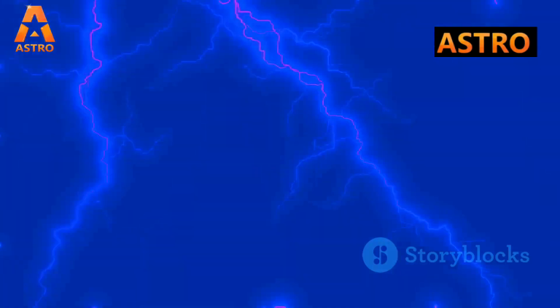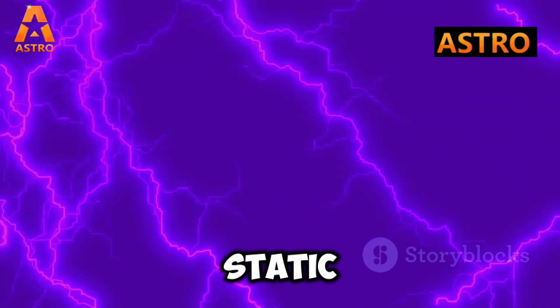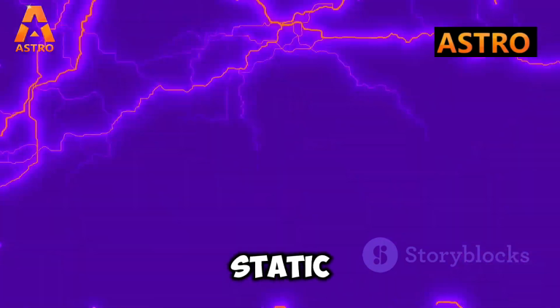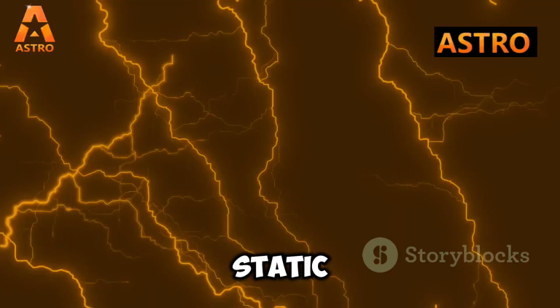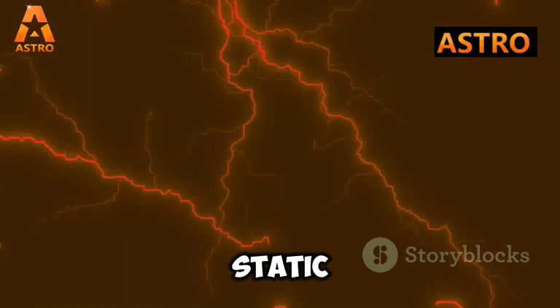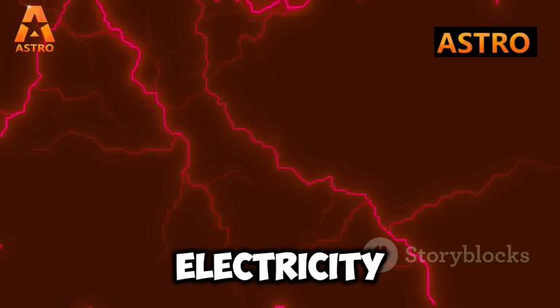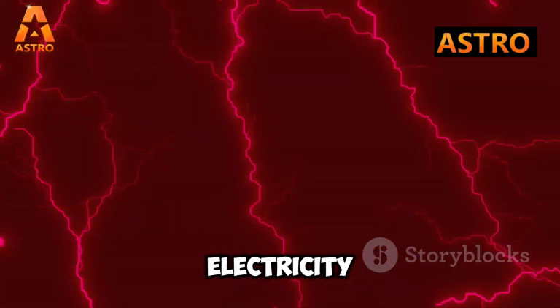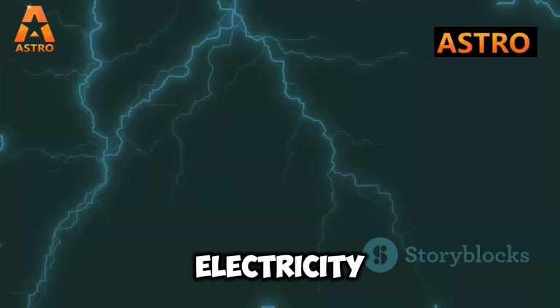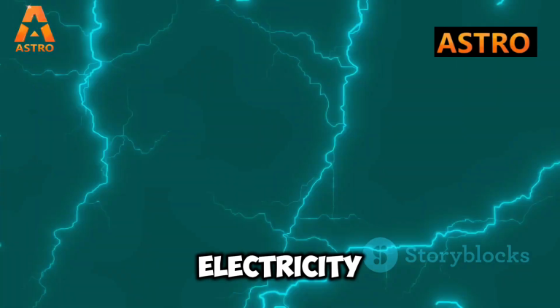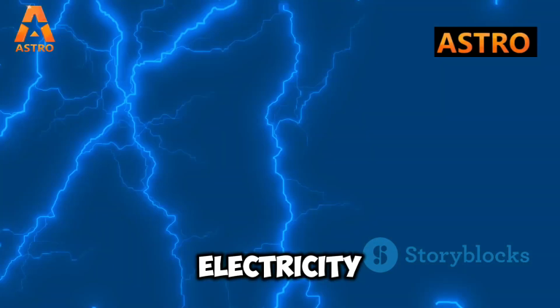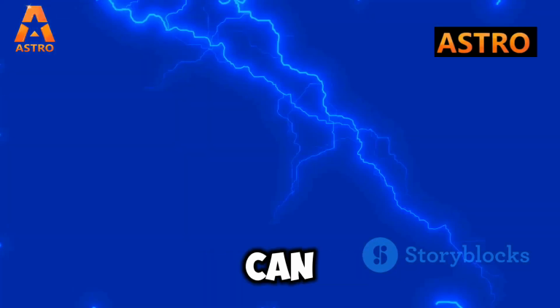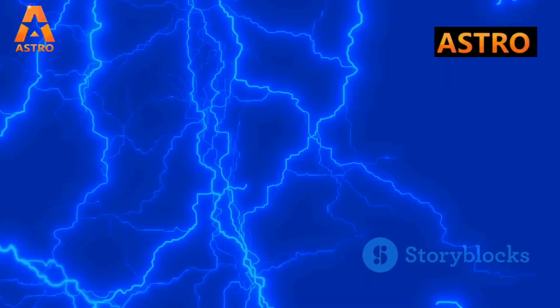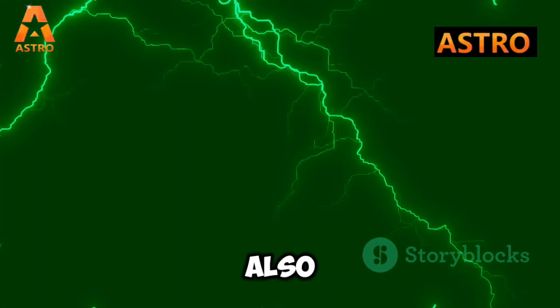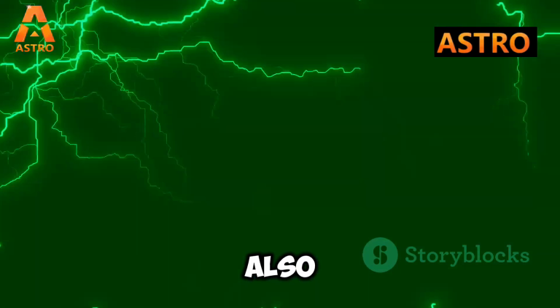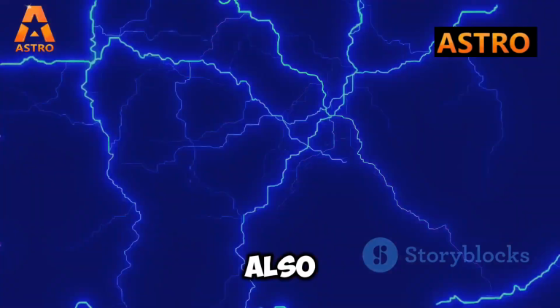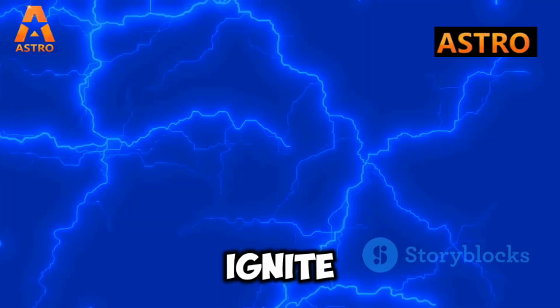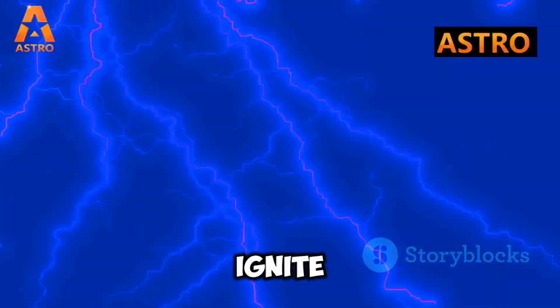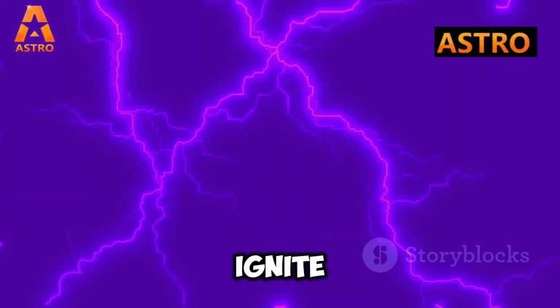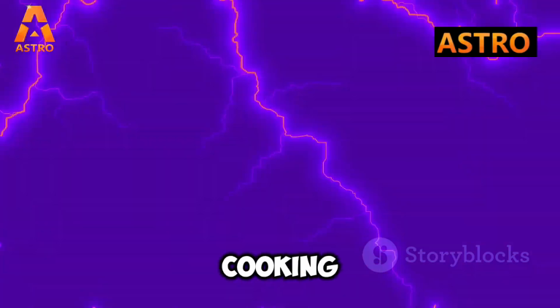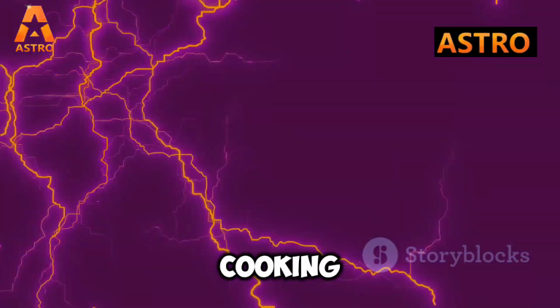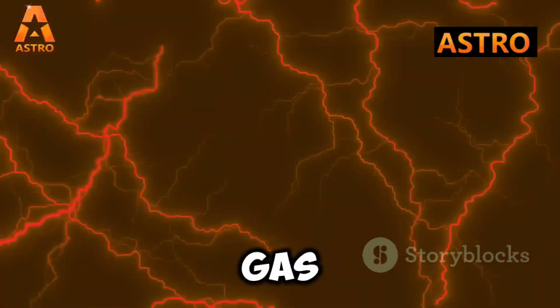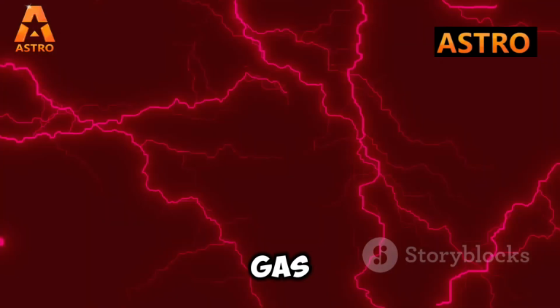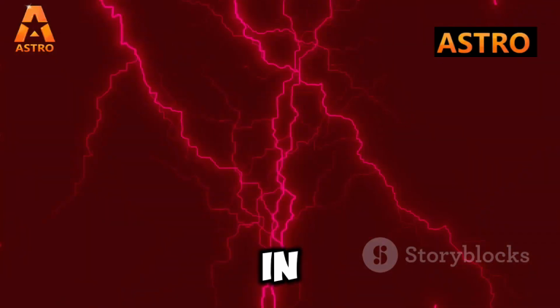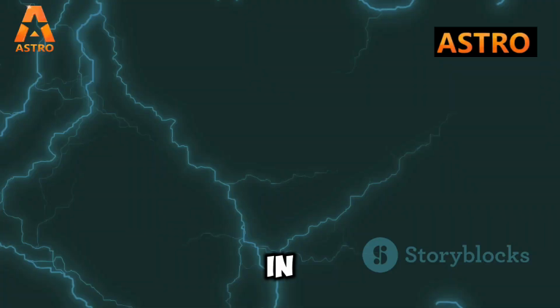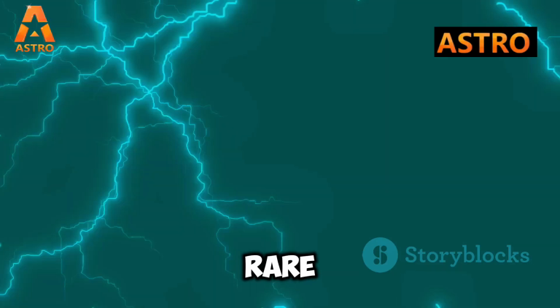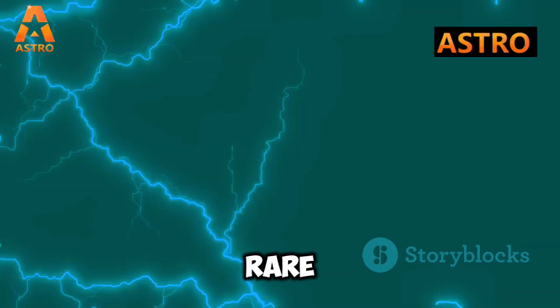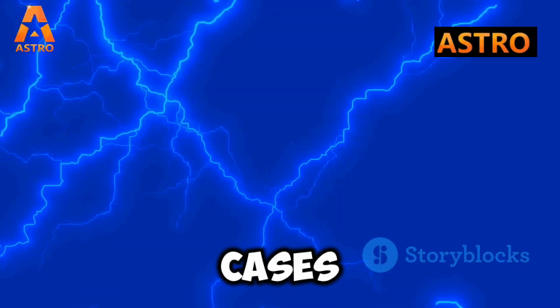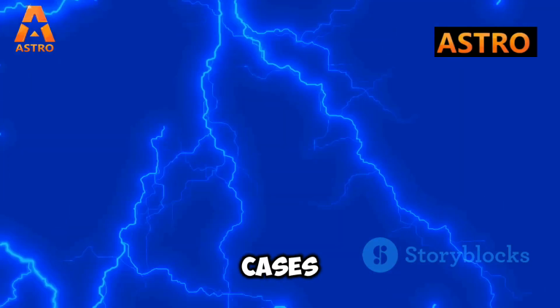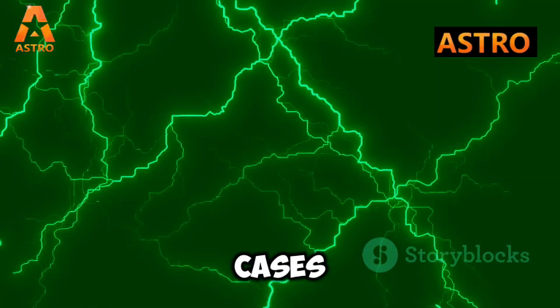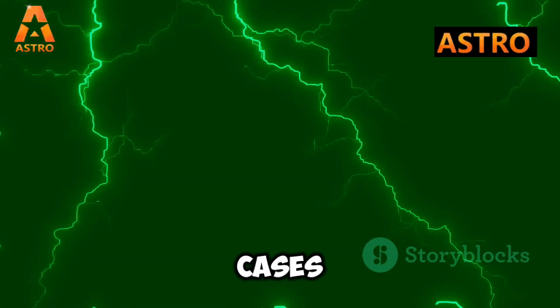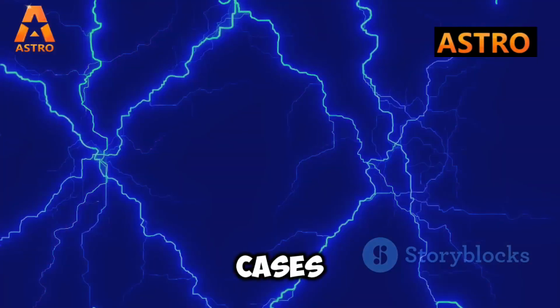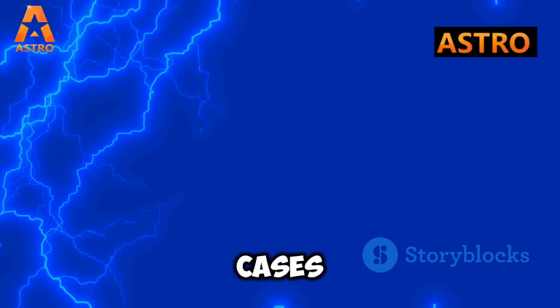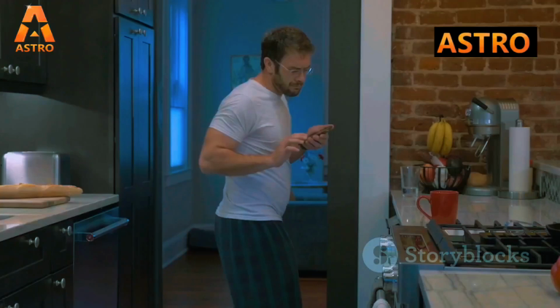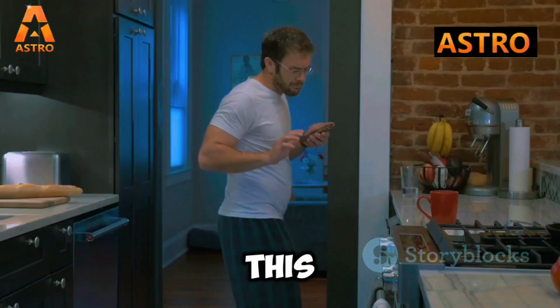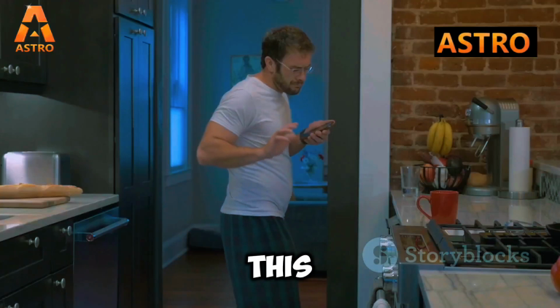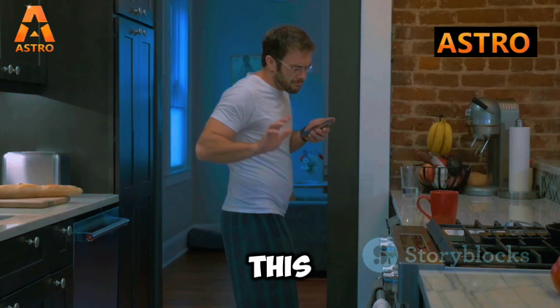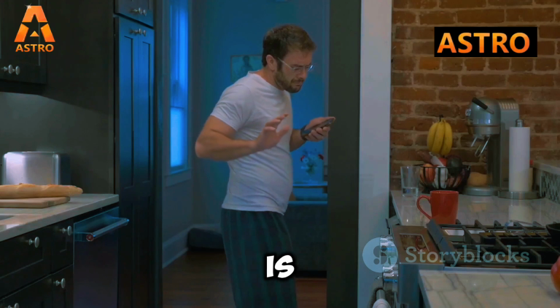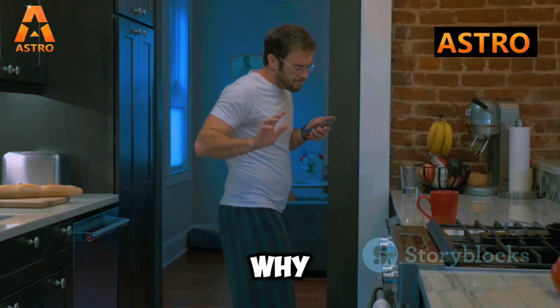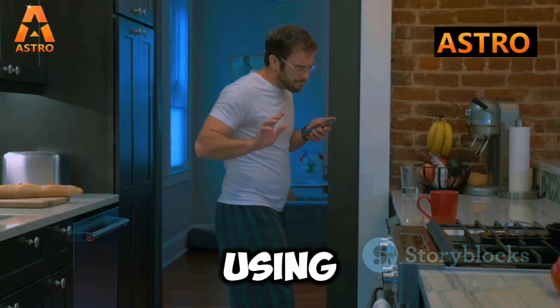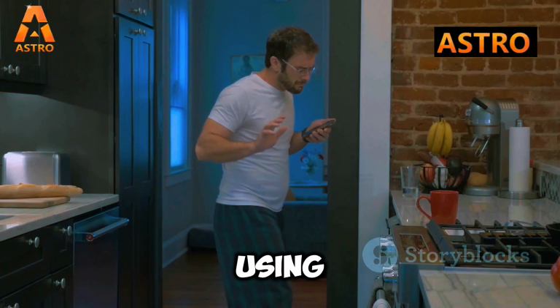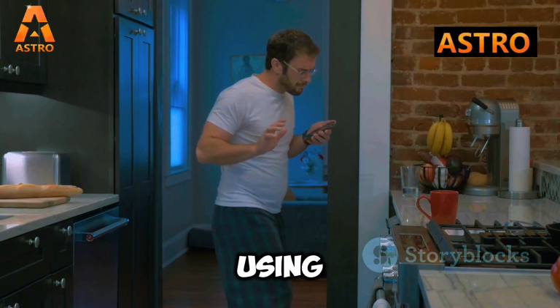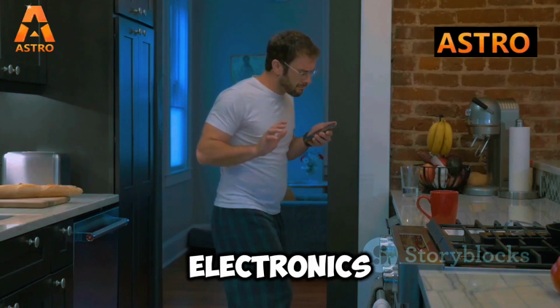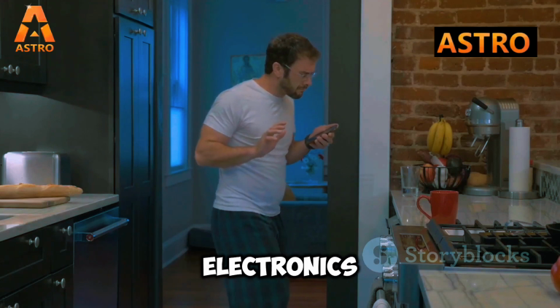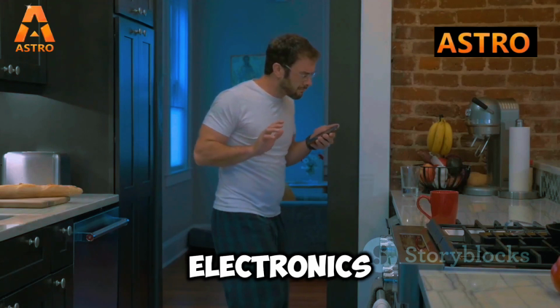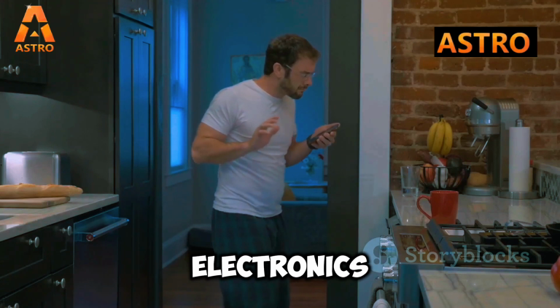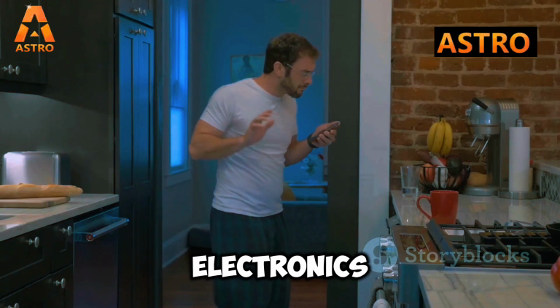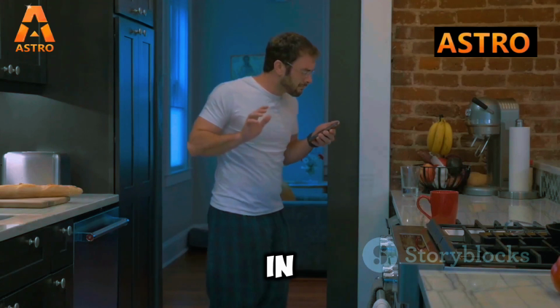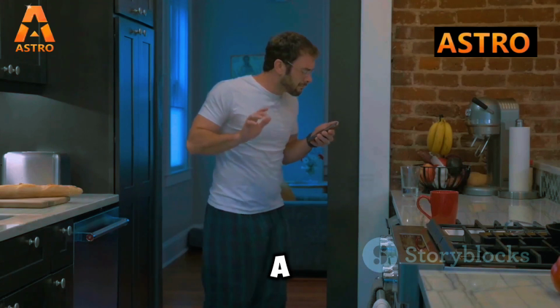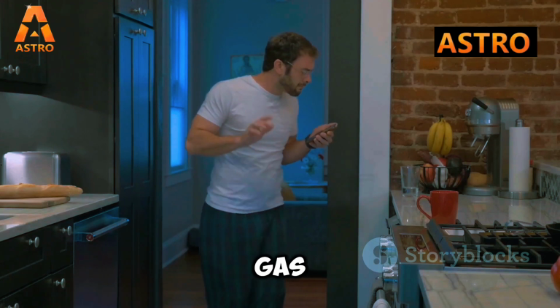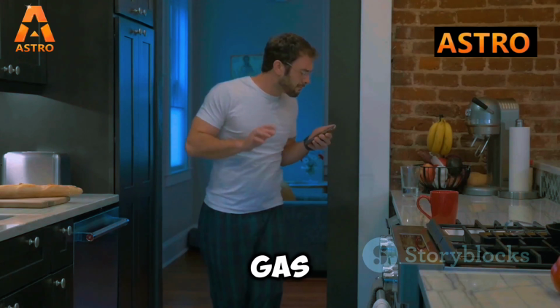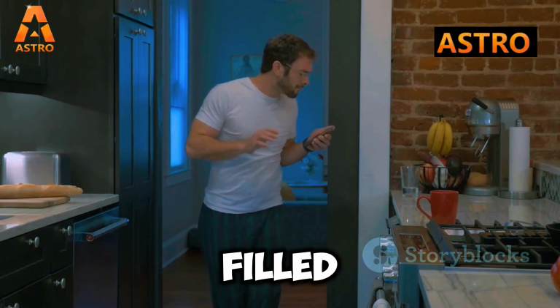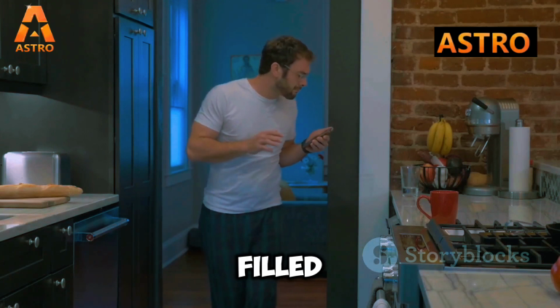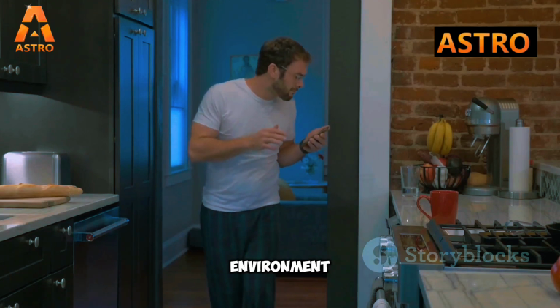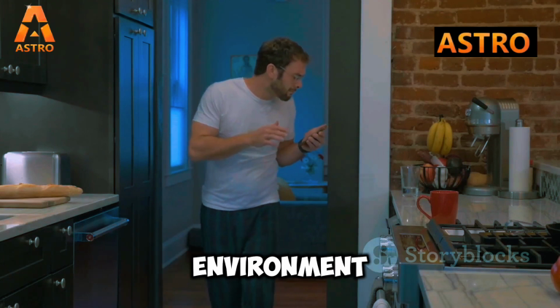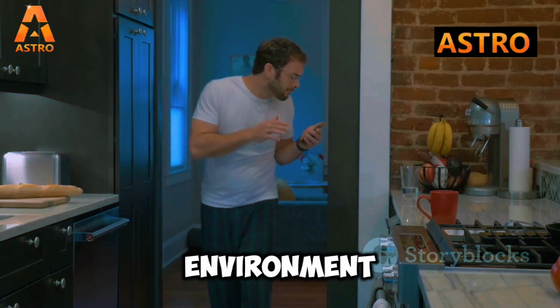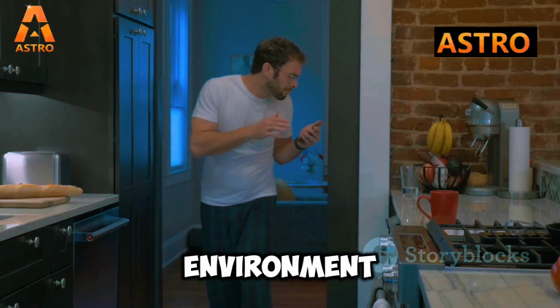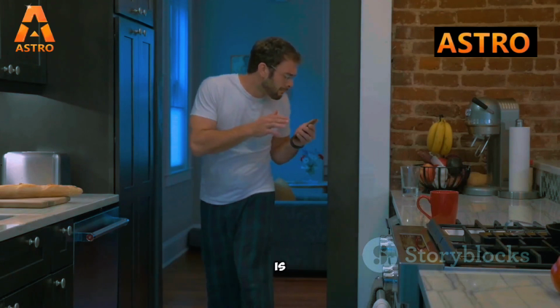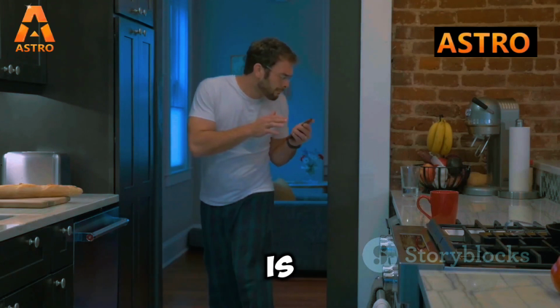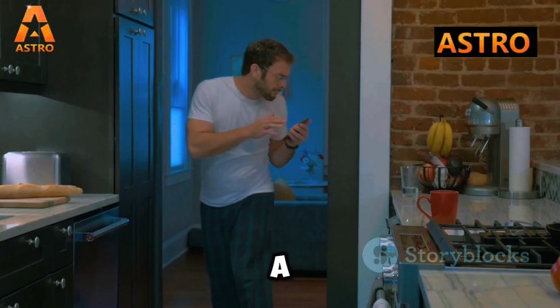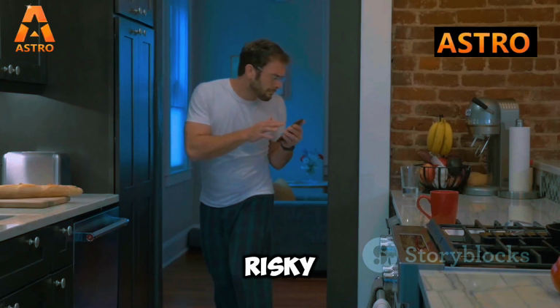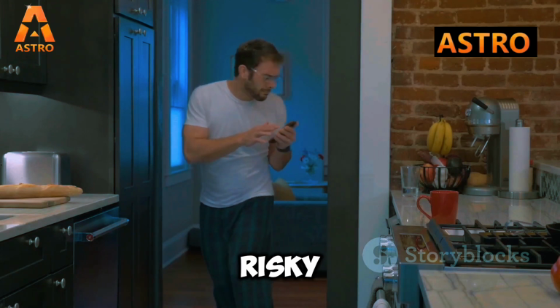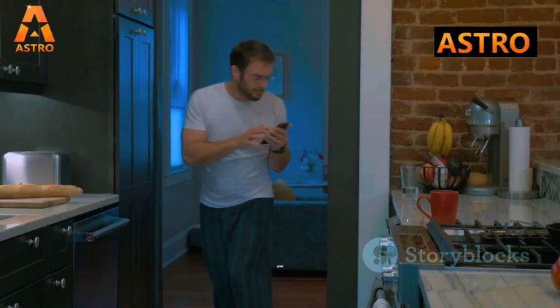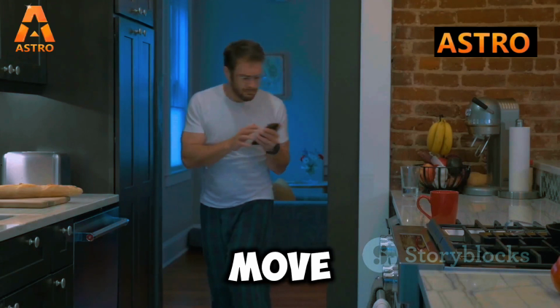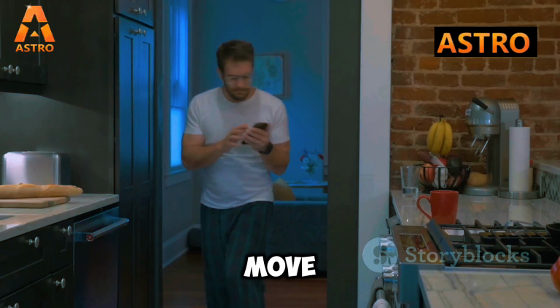Static electricity can also ignite cooking gas in rare cases. This is why using electronics in a gas-filled environment is a risky move.